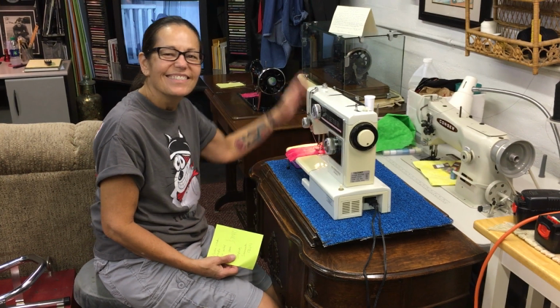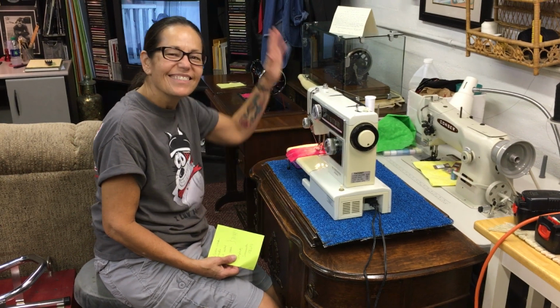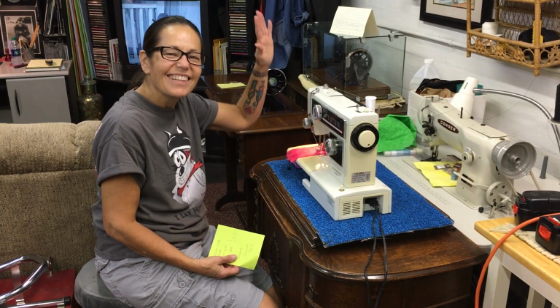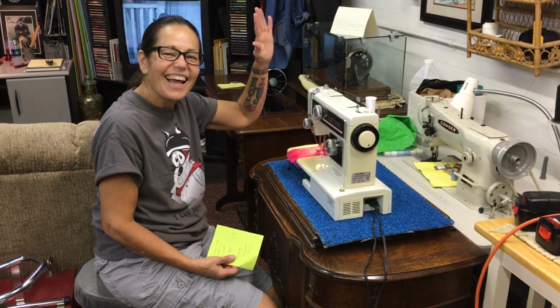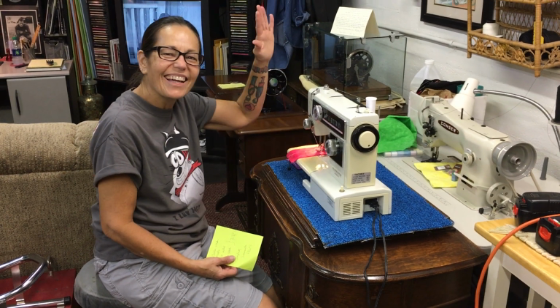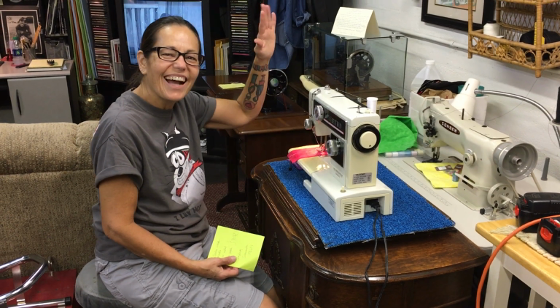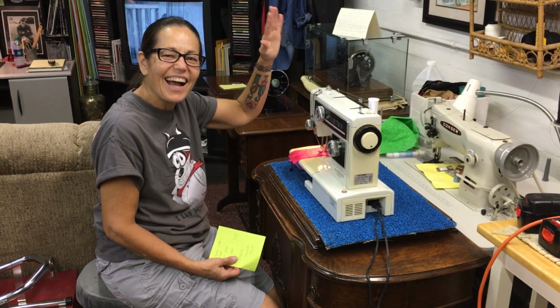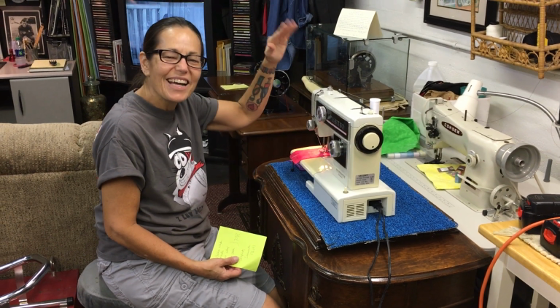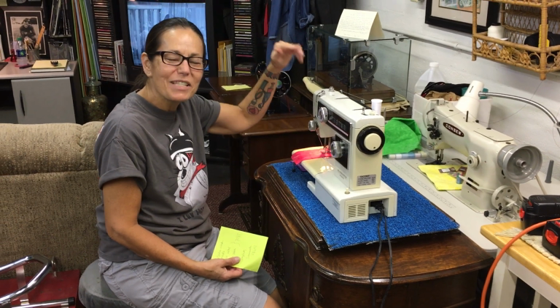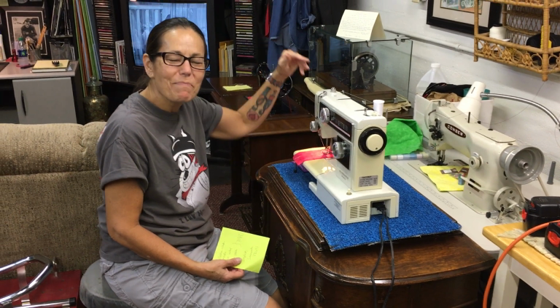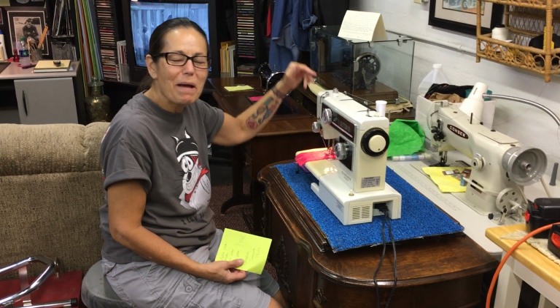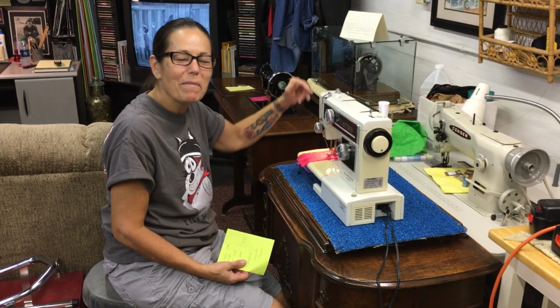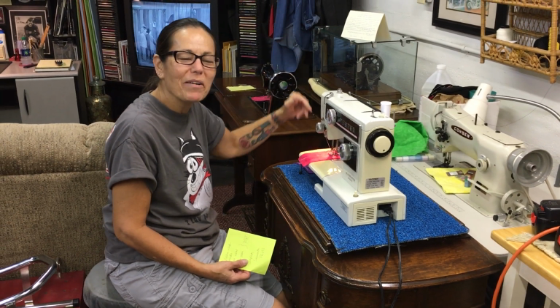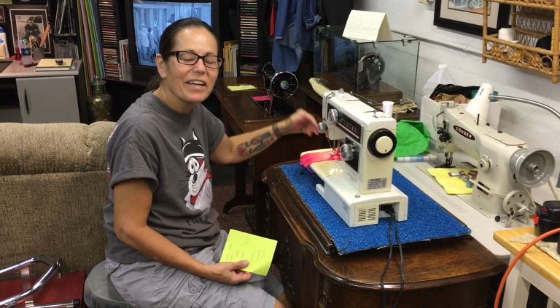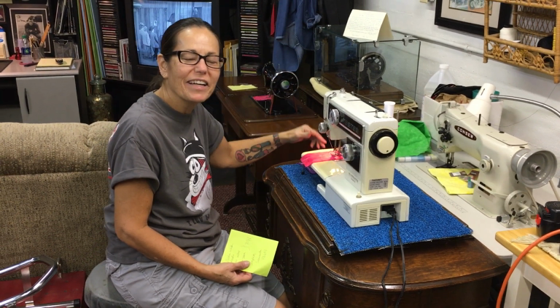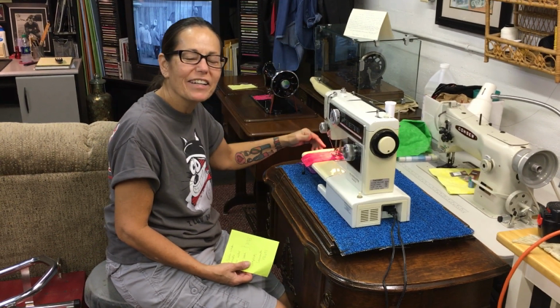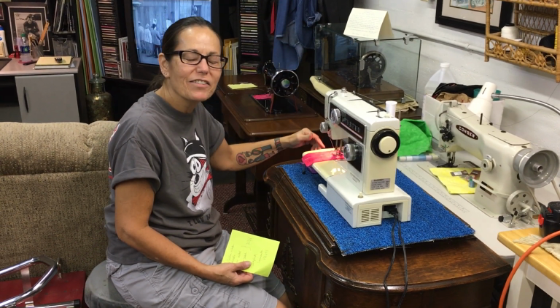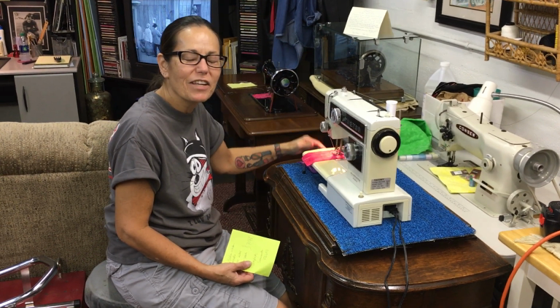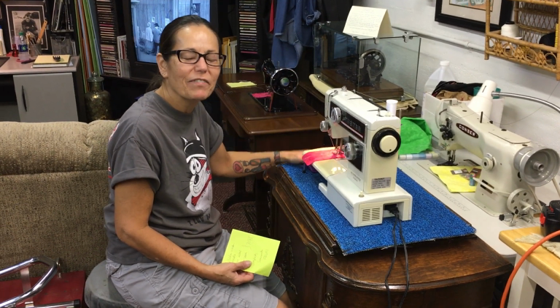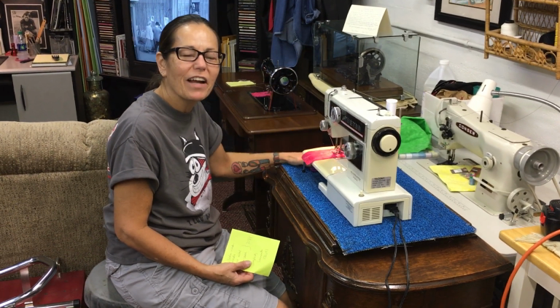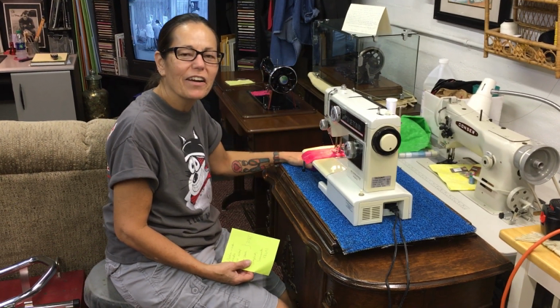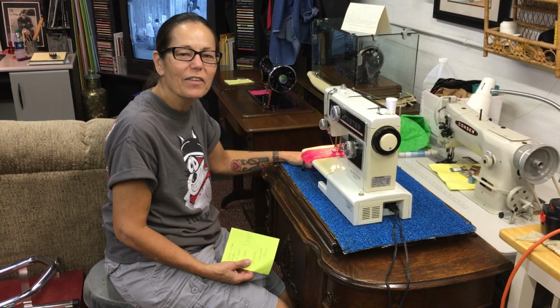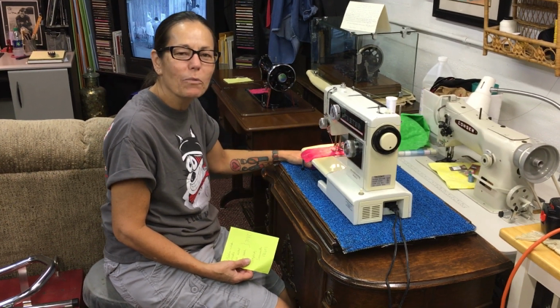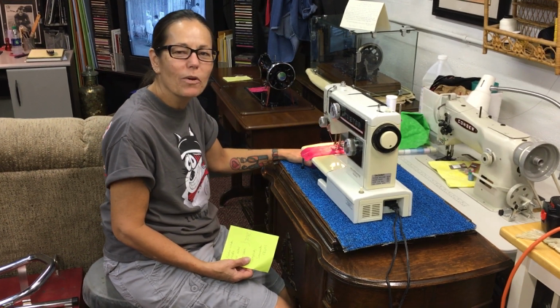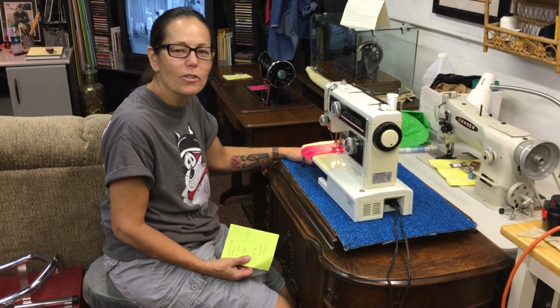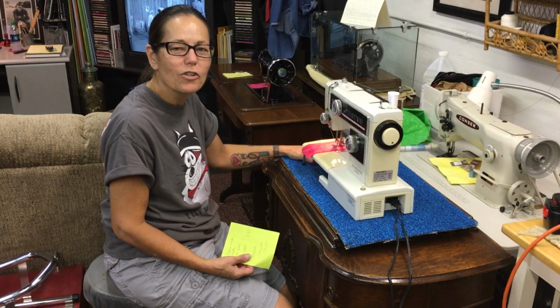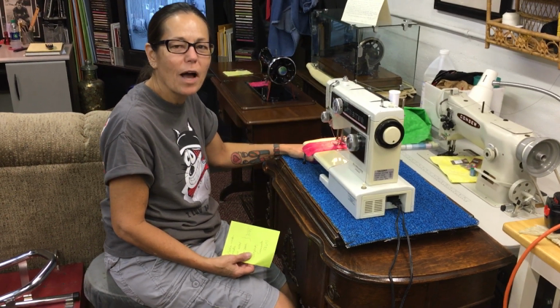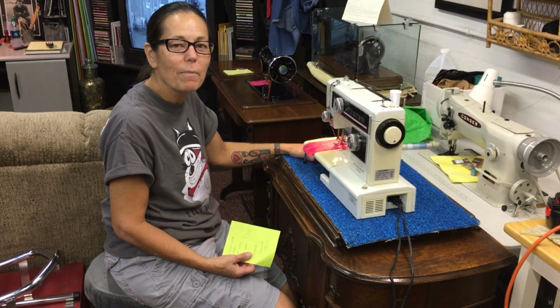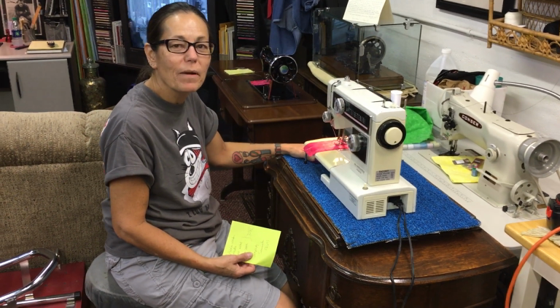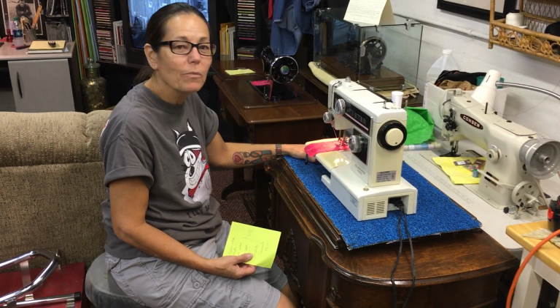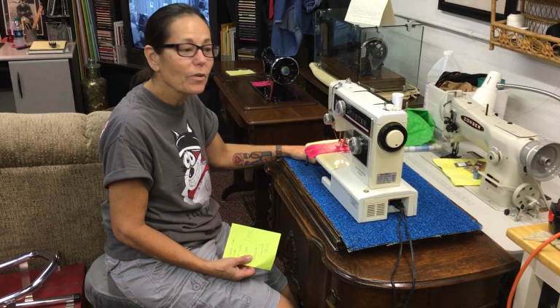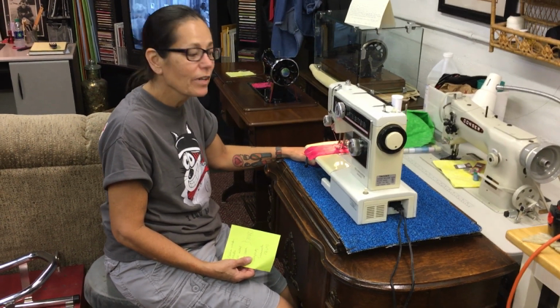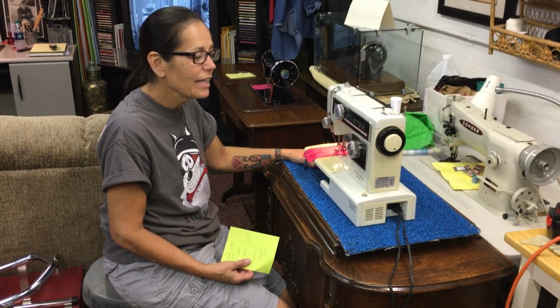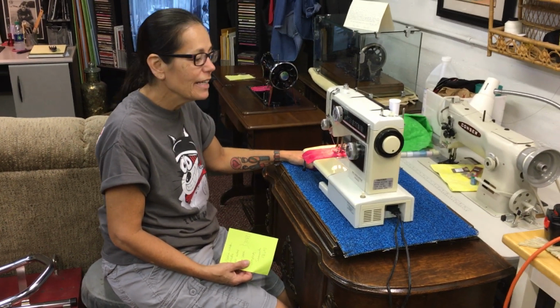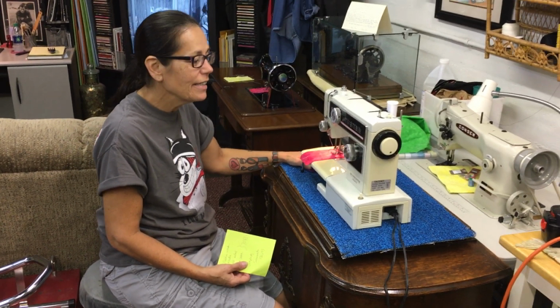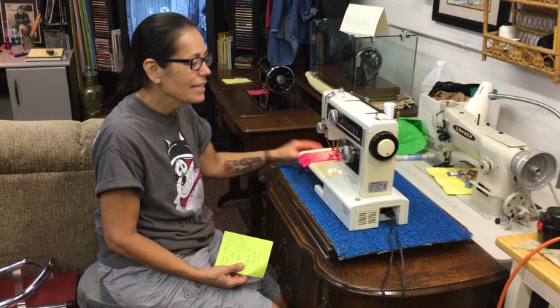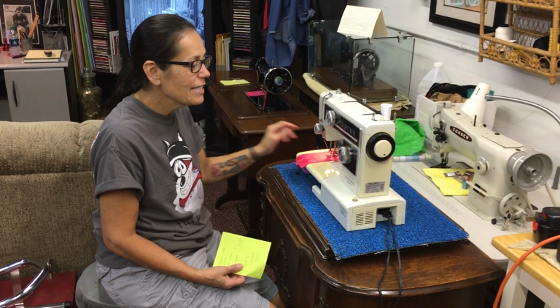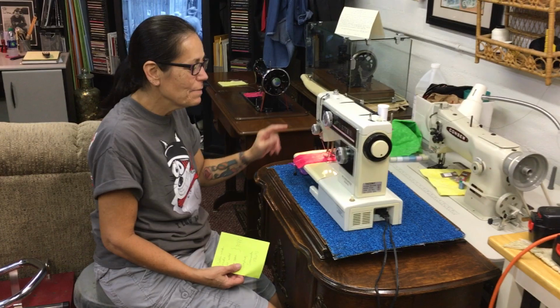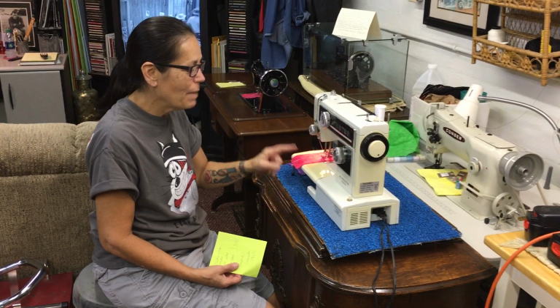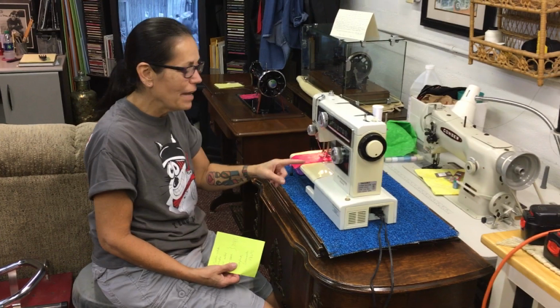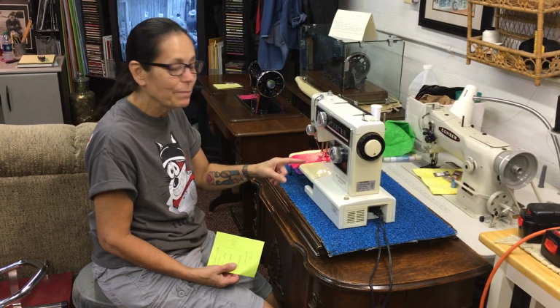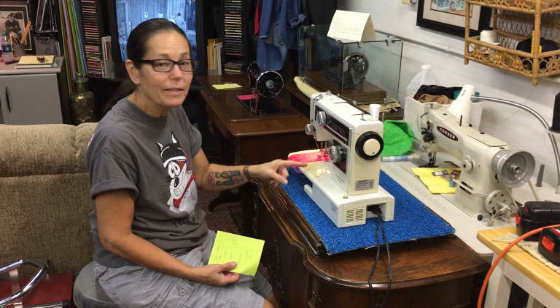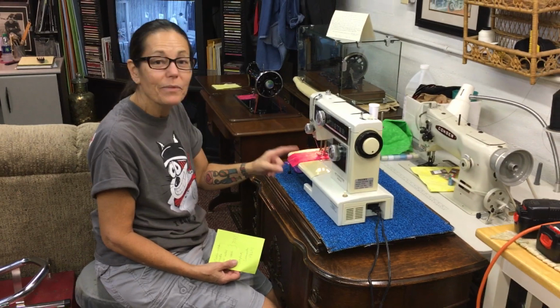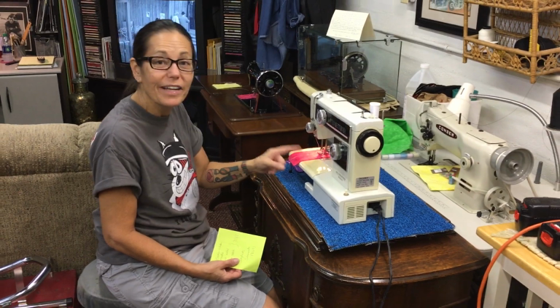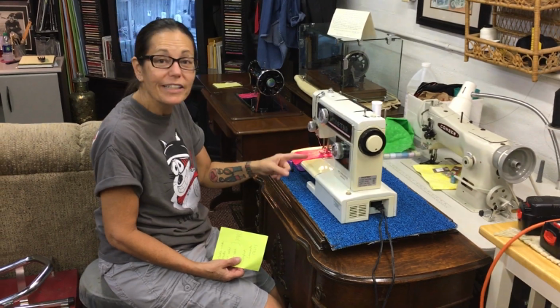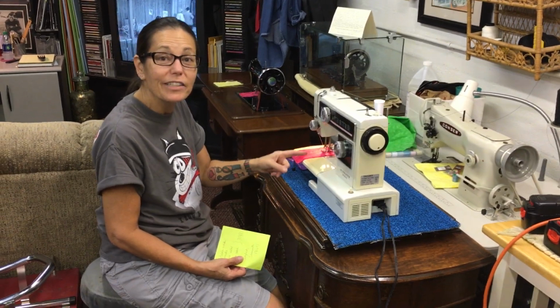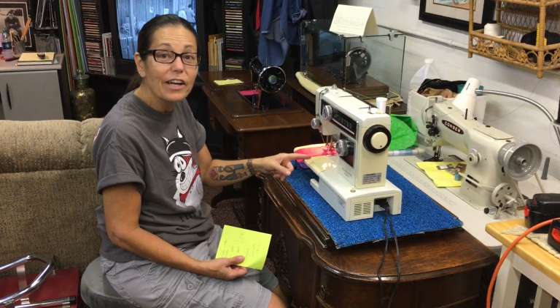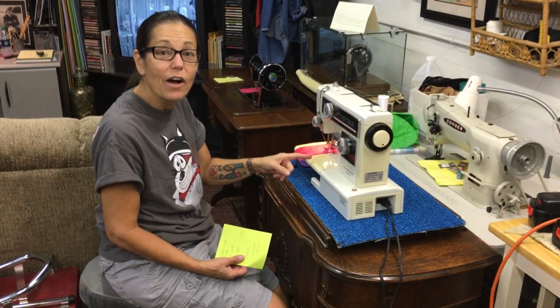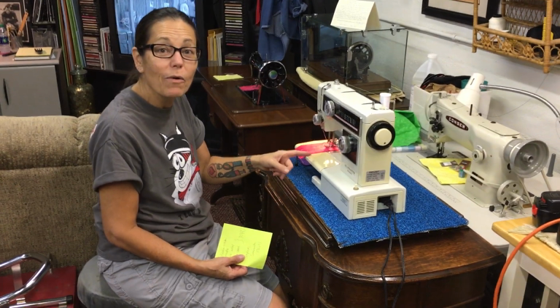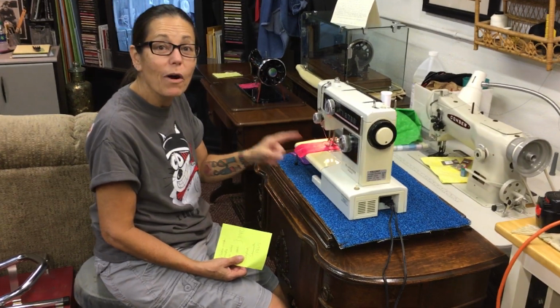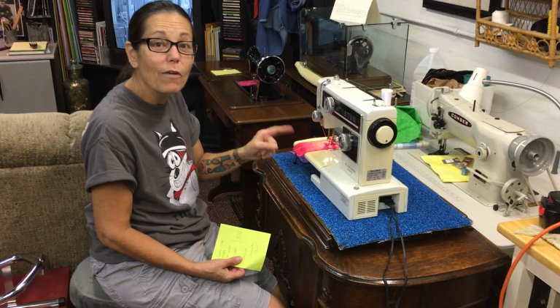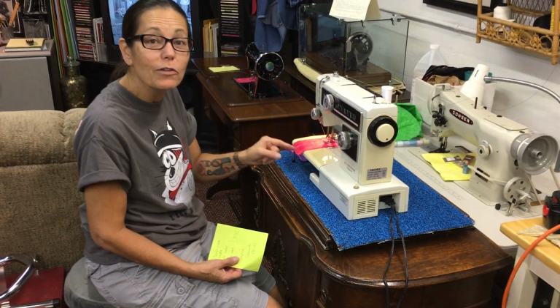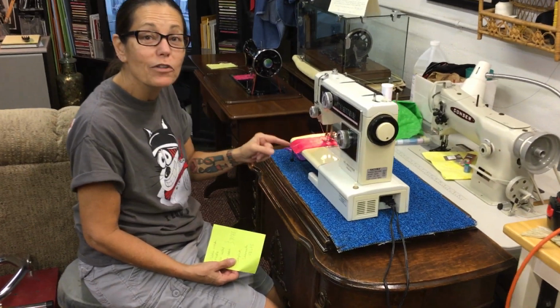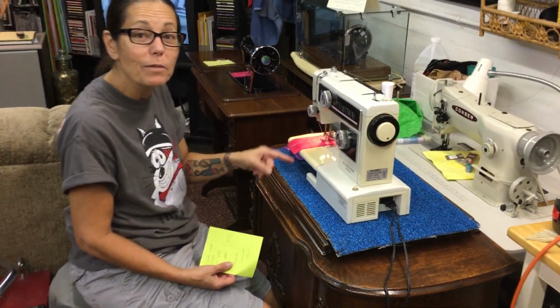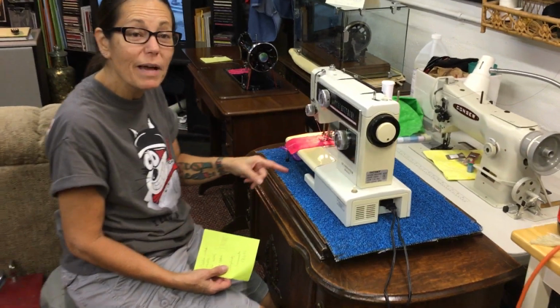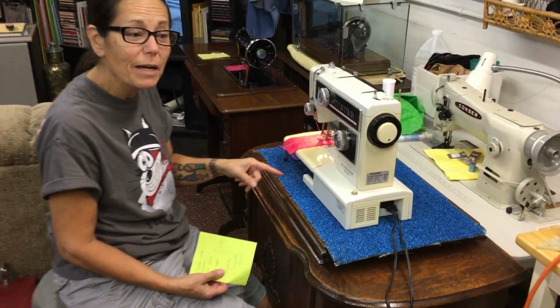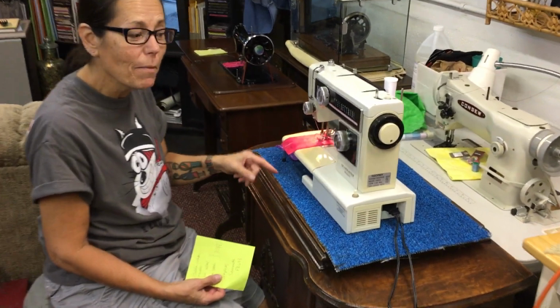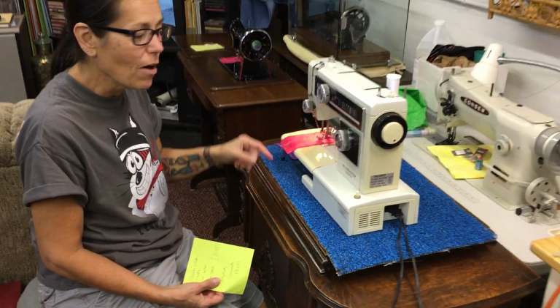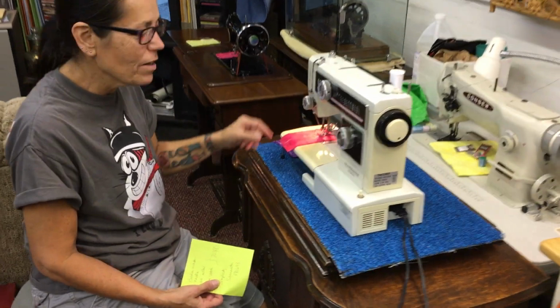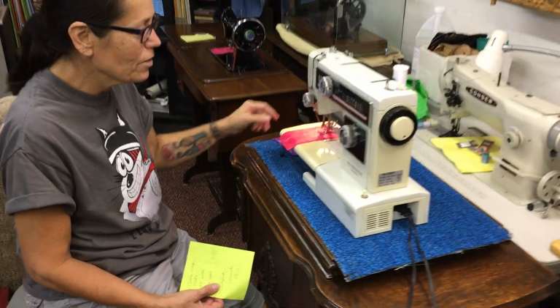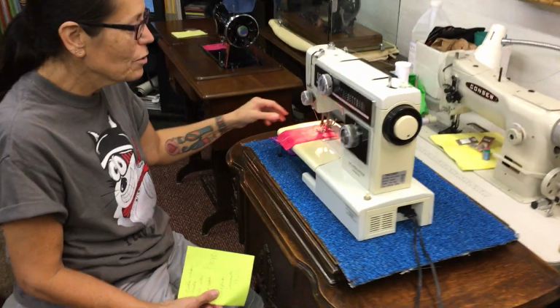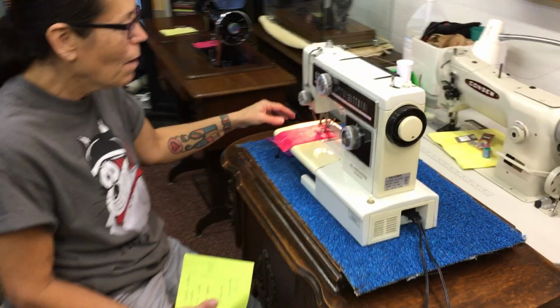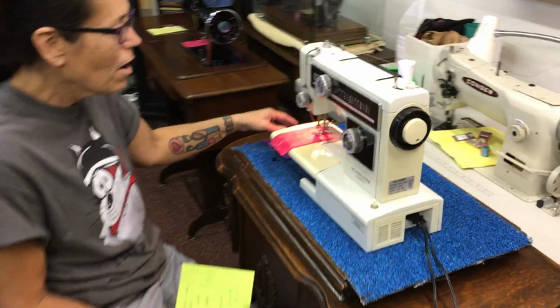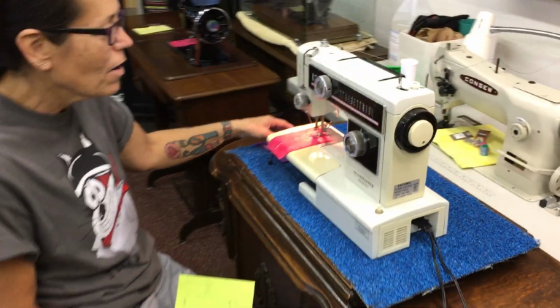Hey guys, Pamela here. Jeff and I are in the workshop and we're getting this baby ready to go over to the Mega Mart tomorrow.